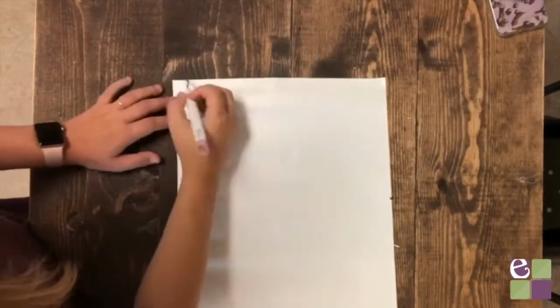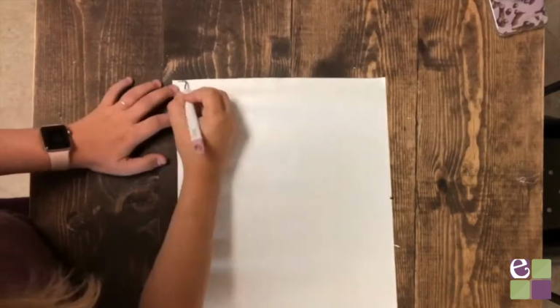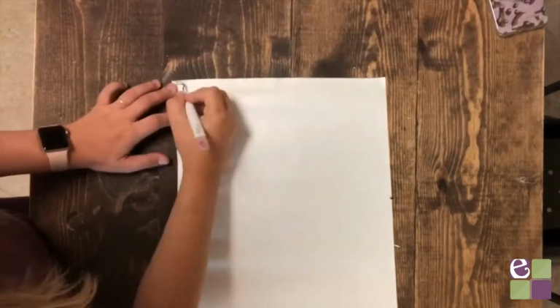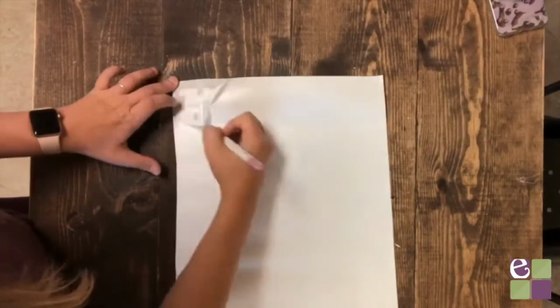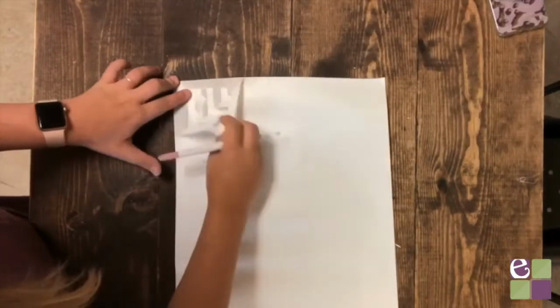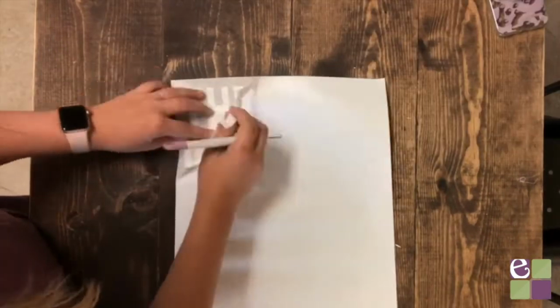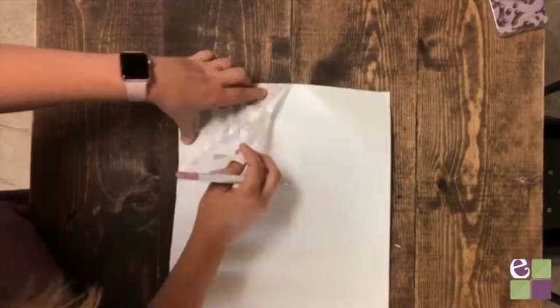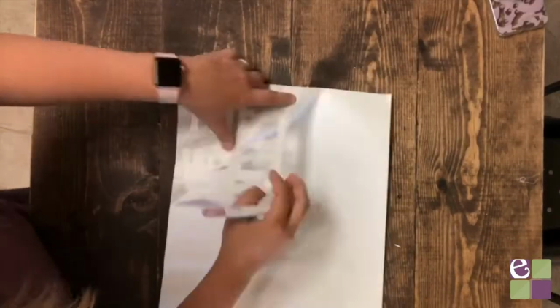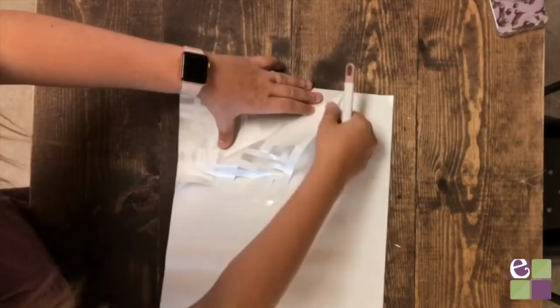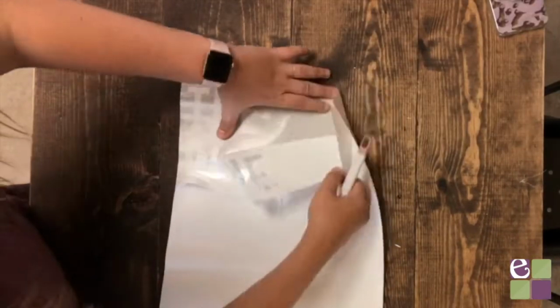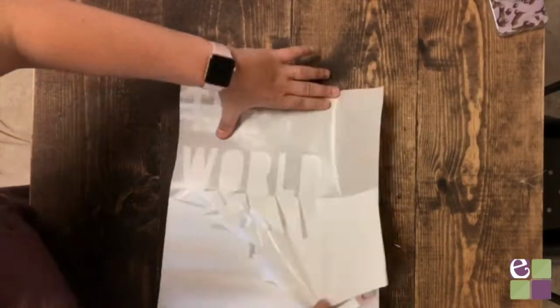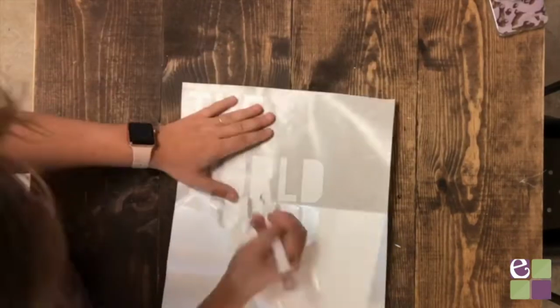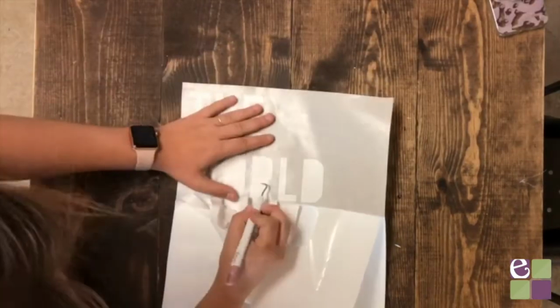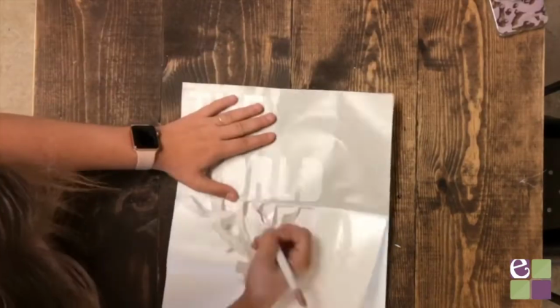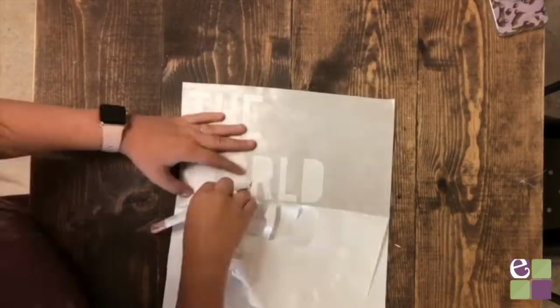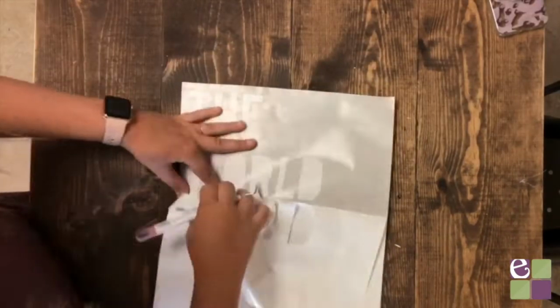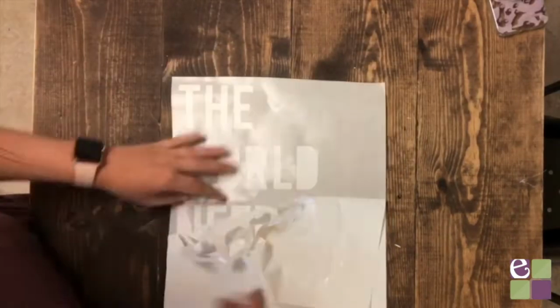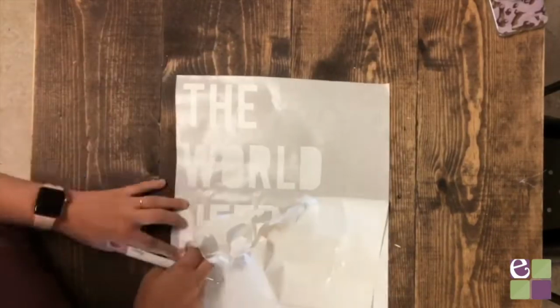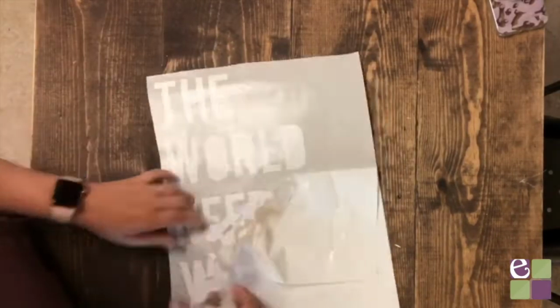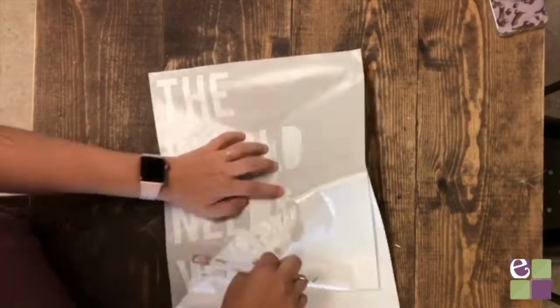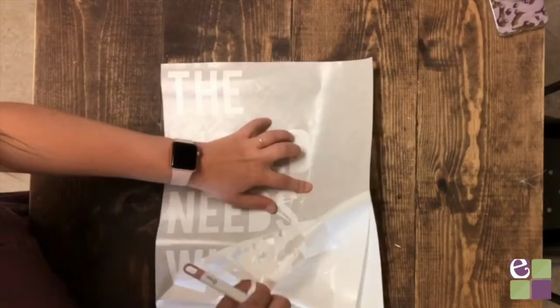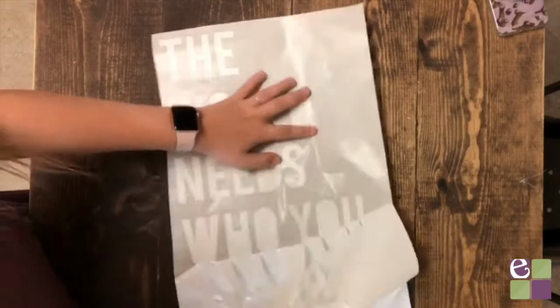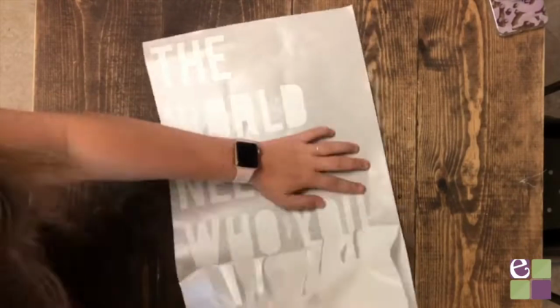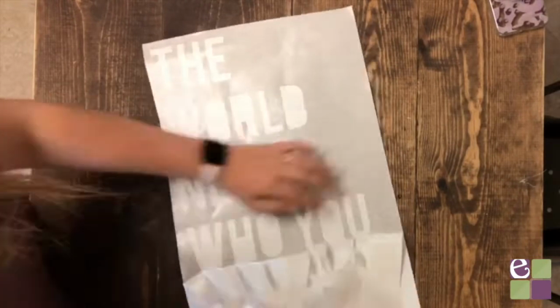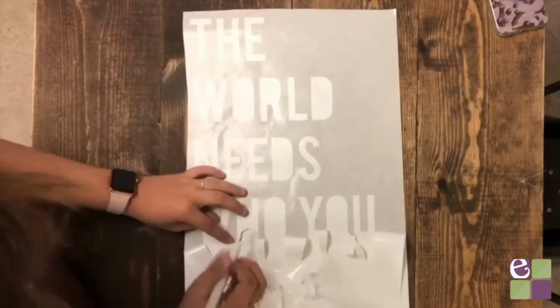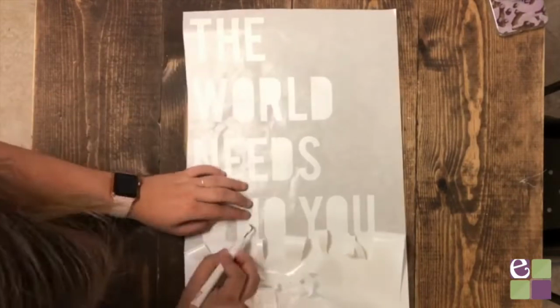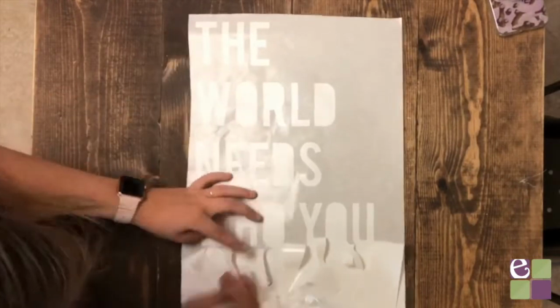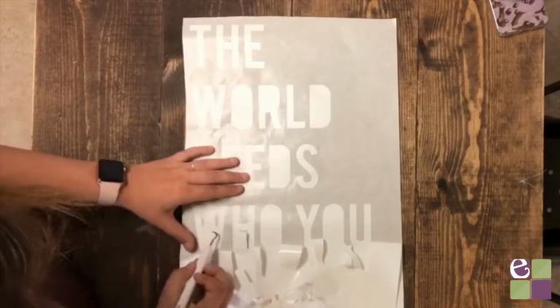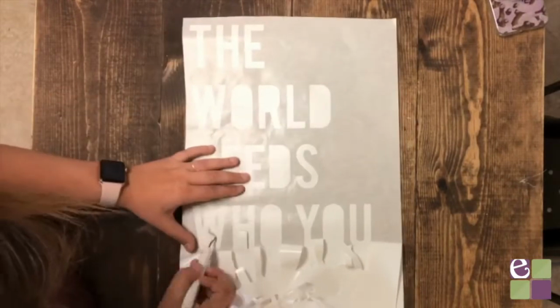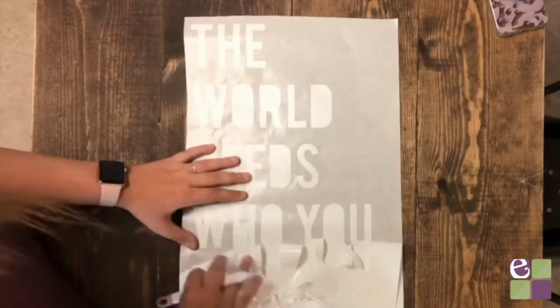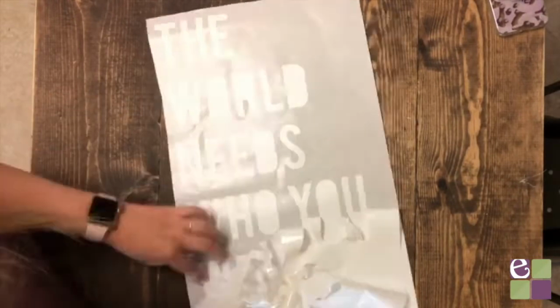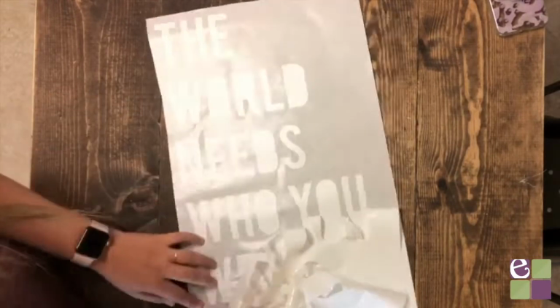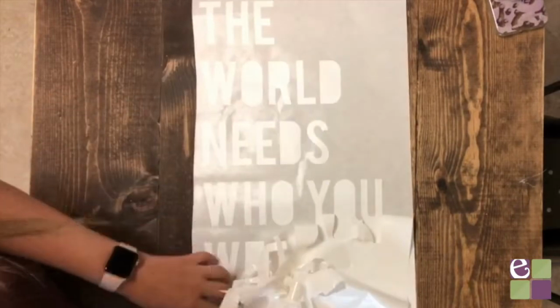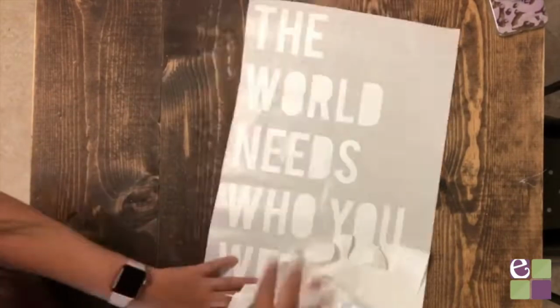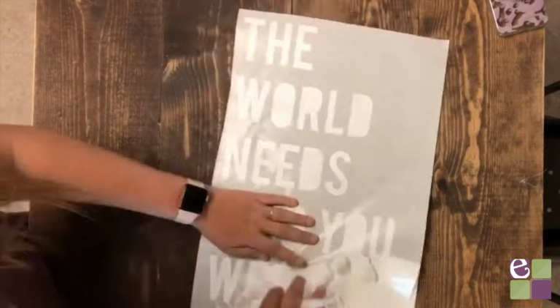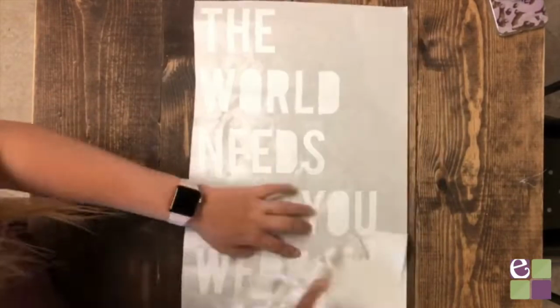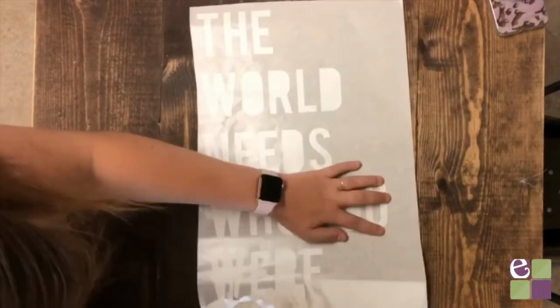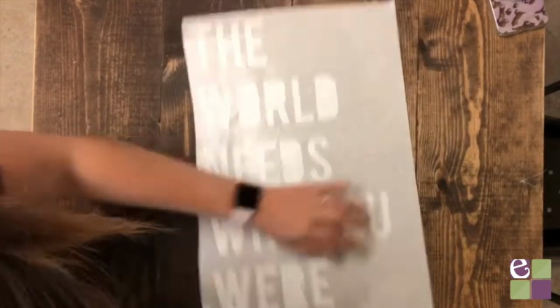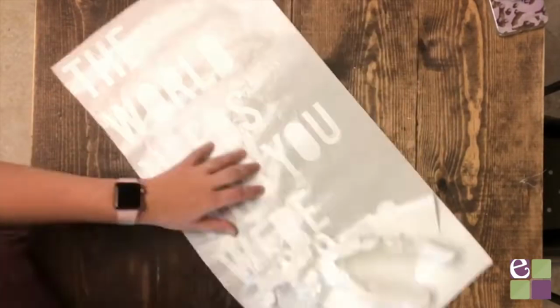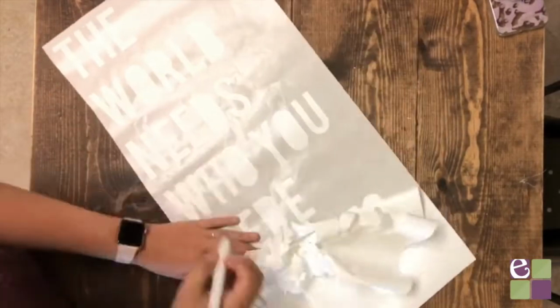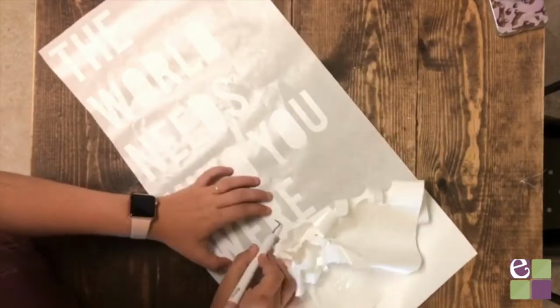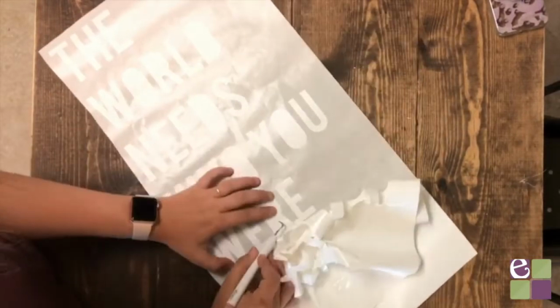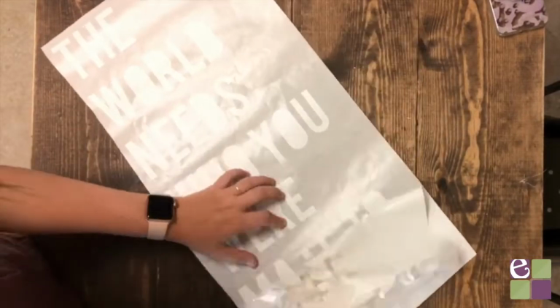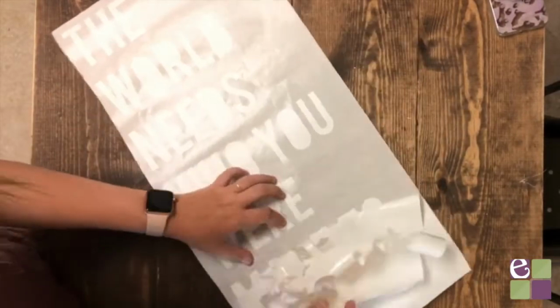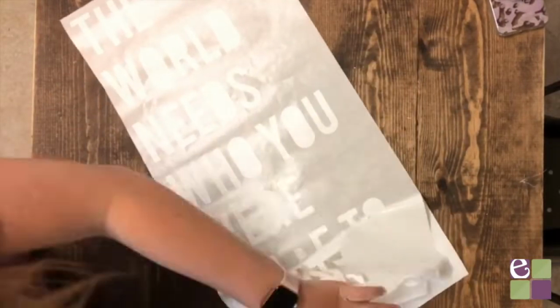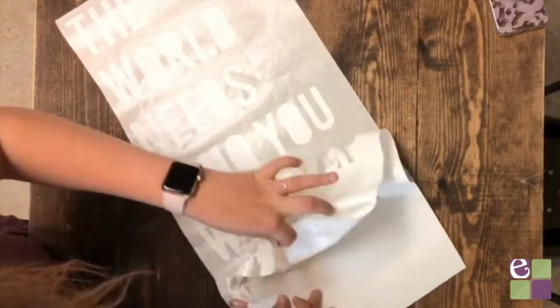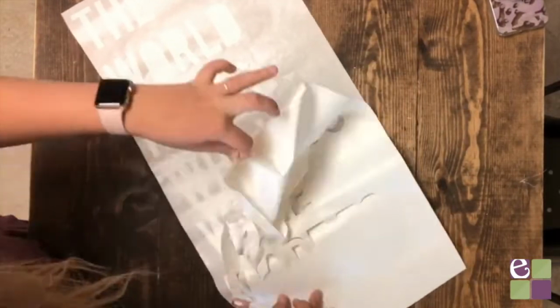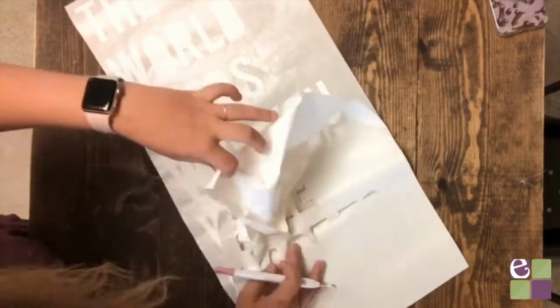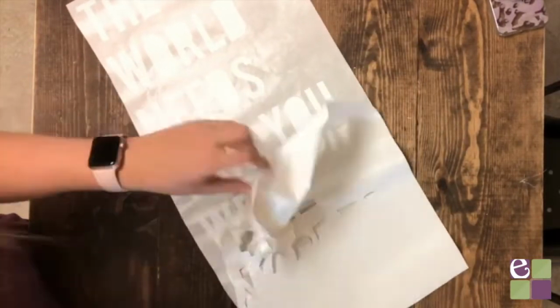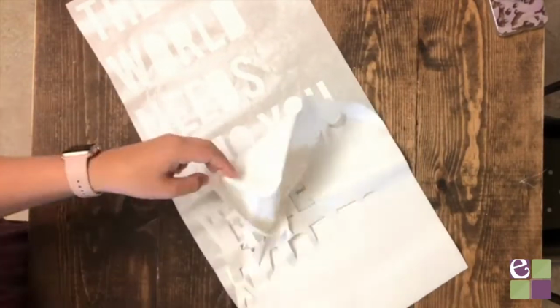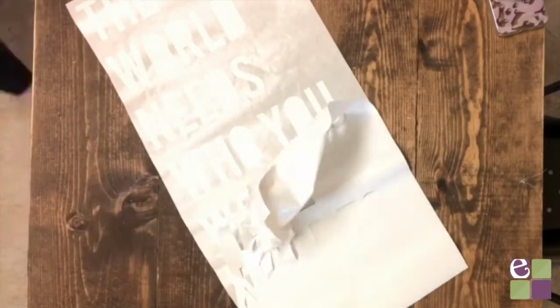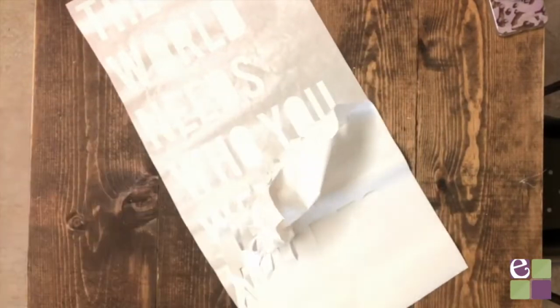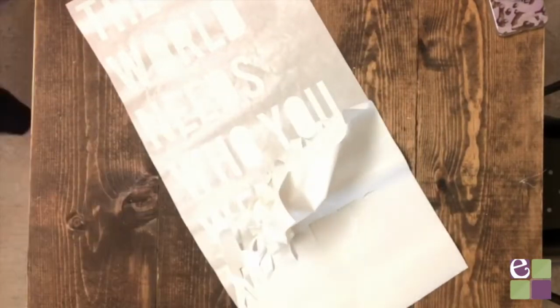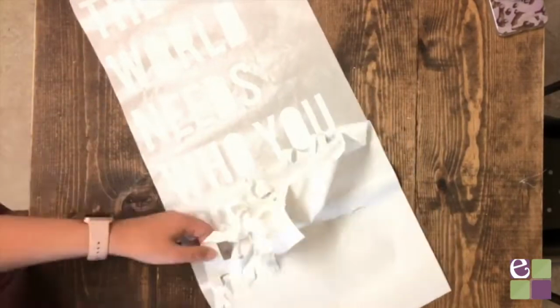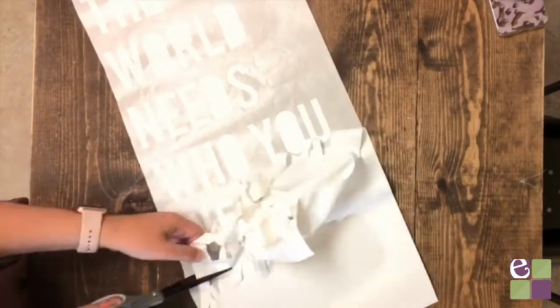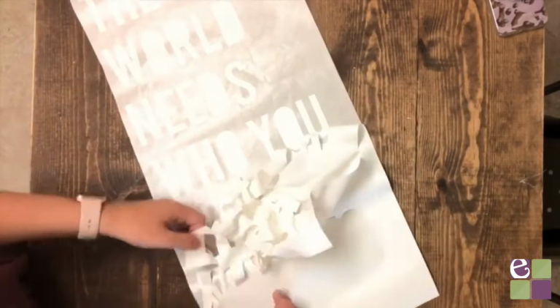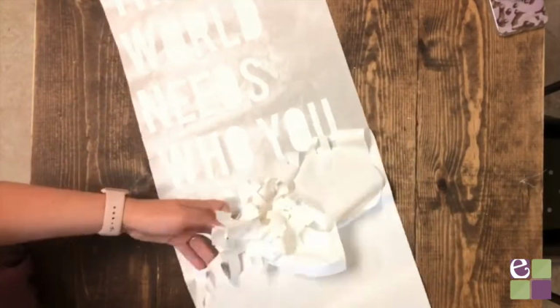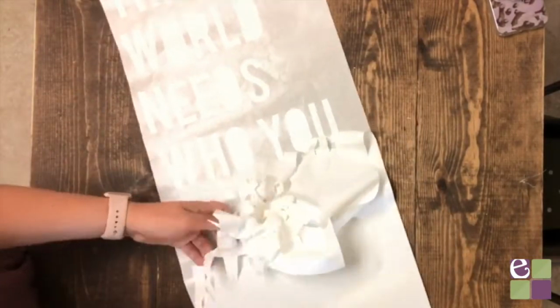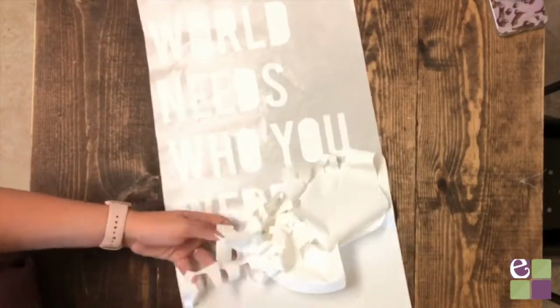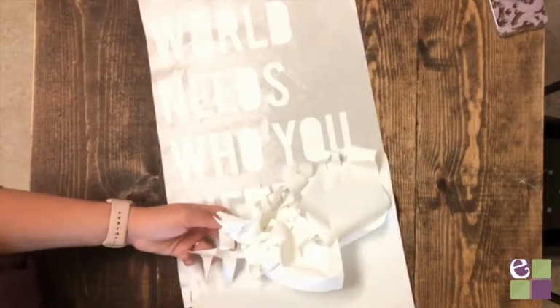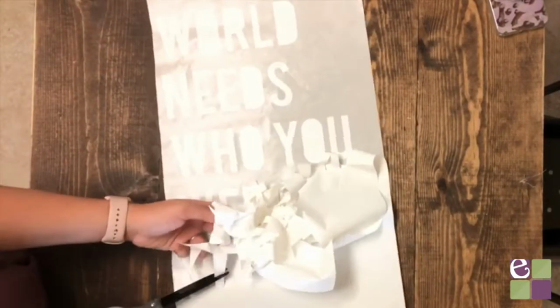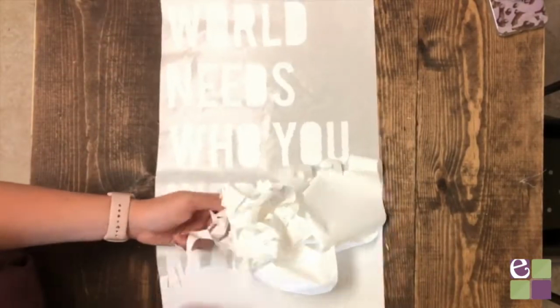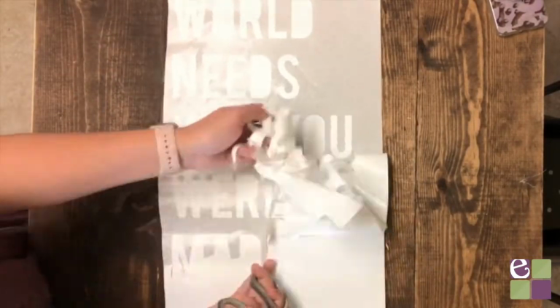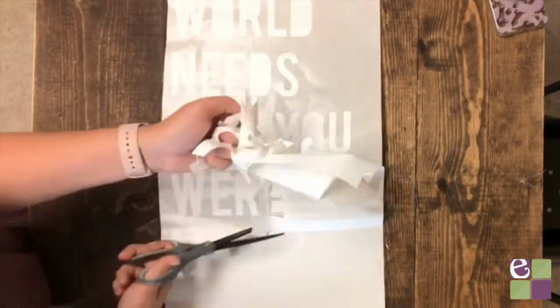The next step is going to be to weed our design. You want to remove the excess vinyl from around the letters and also inside of the letters.